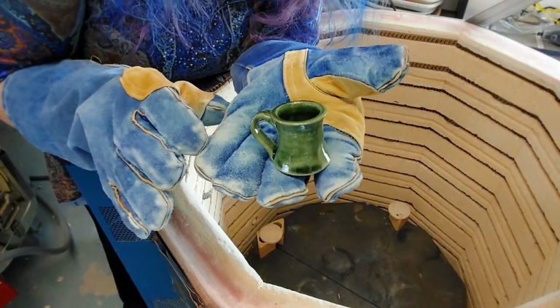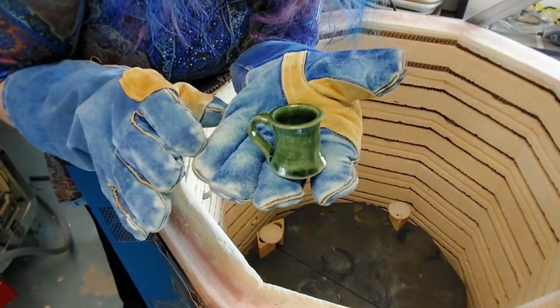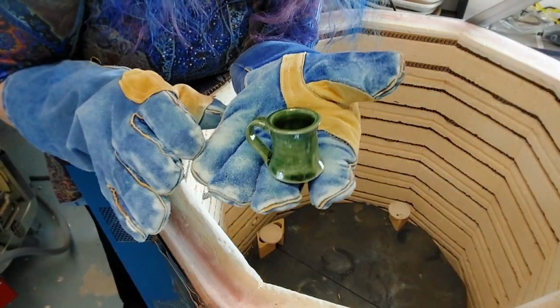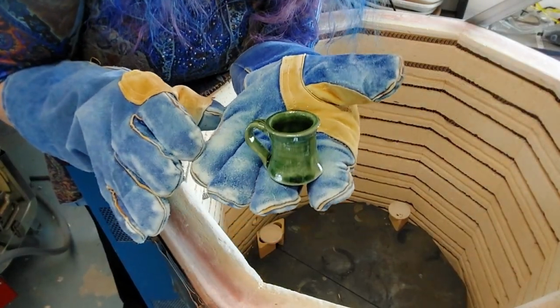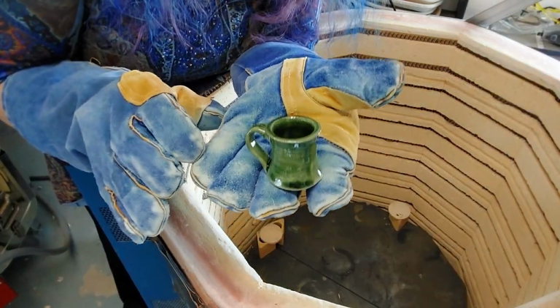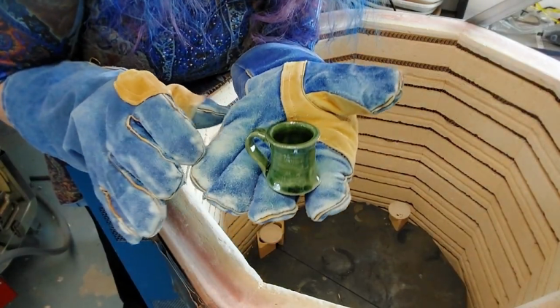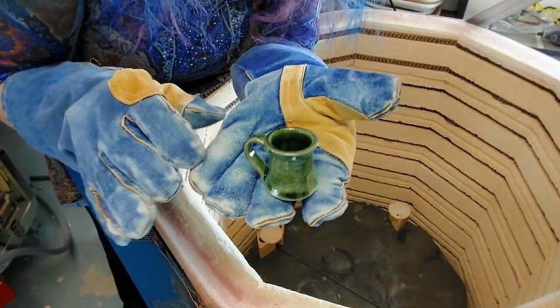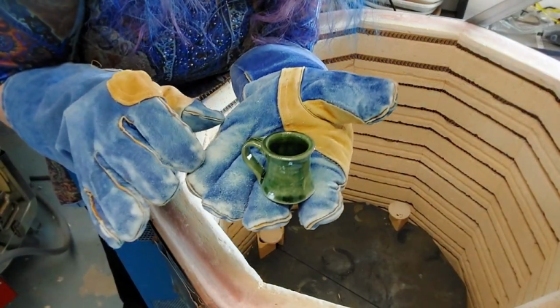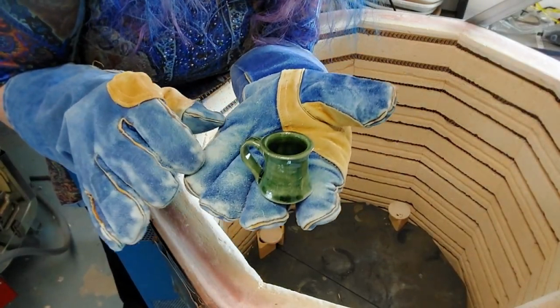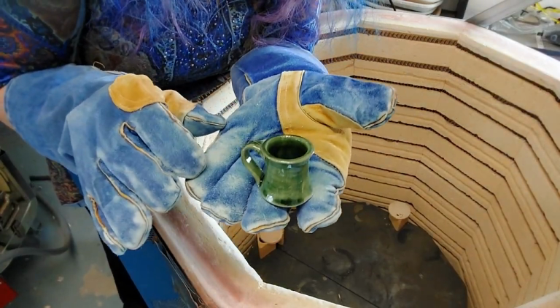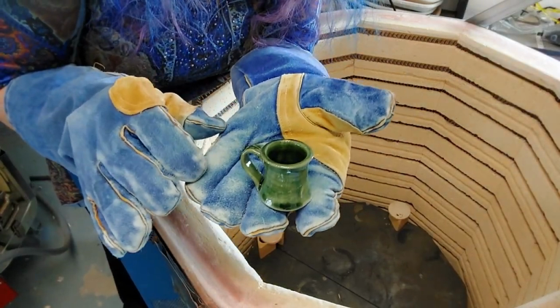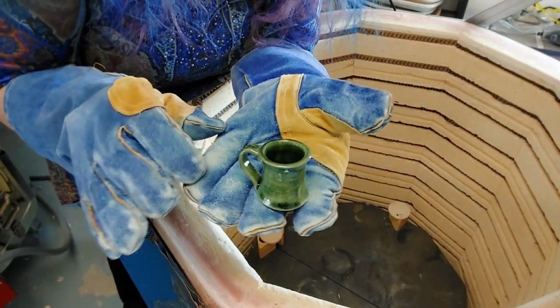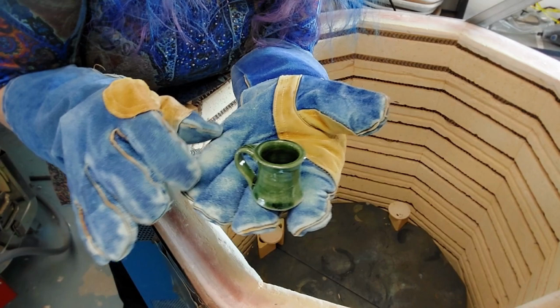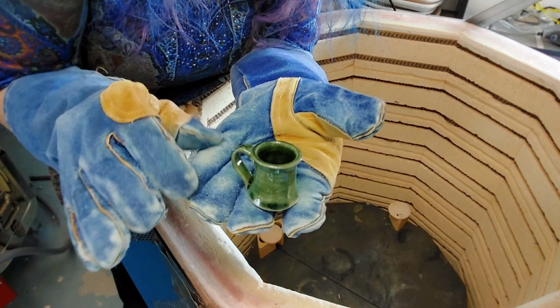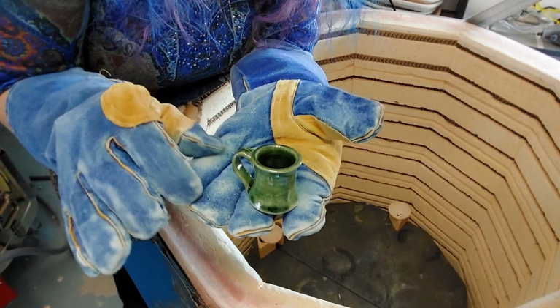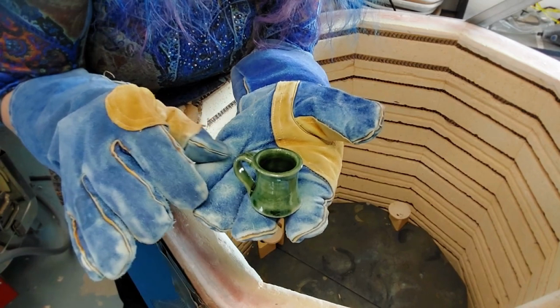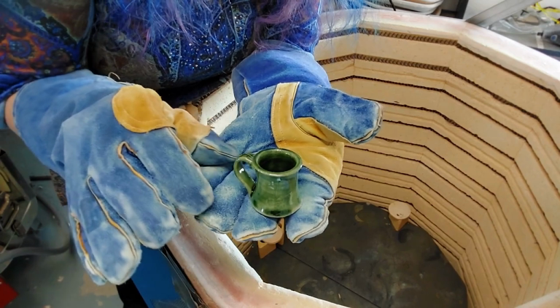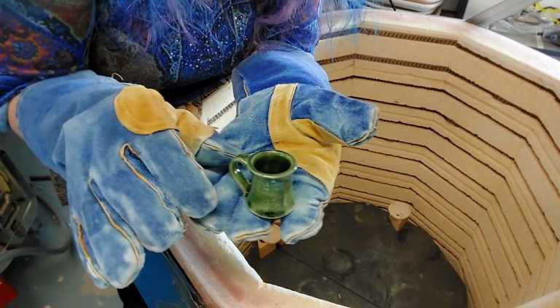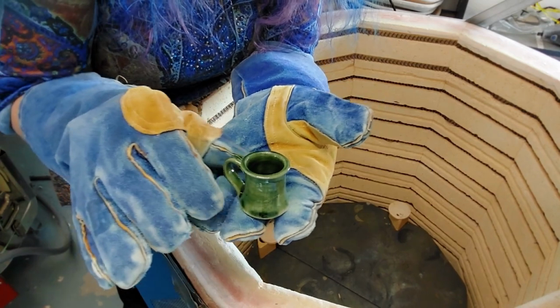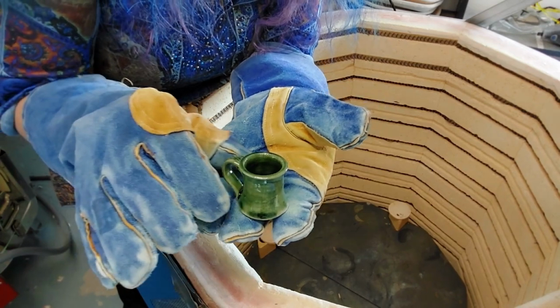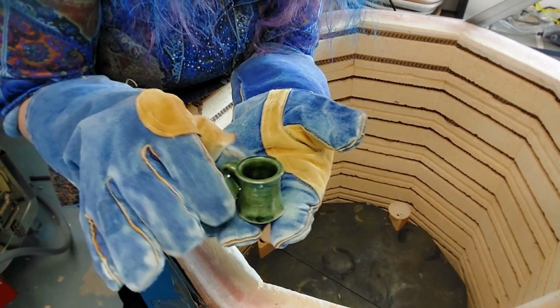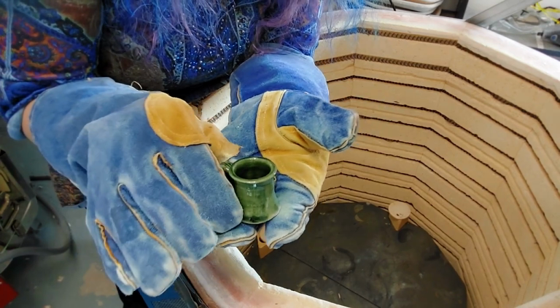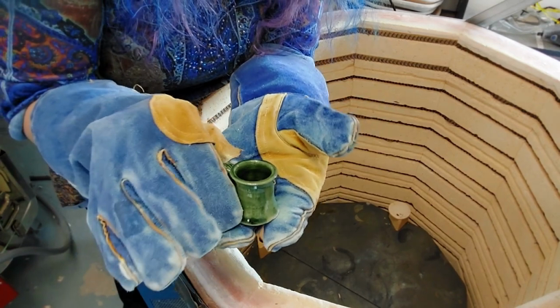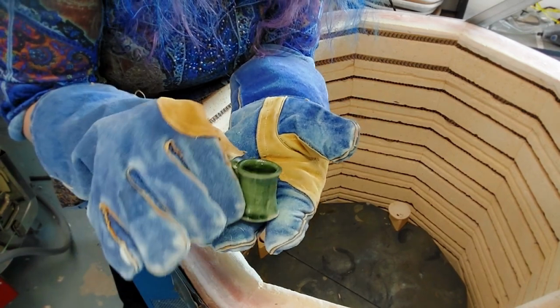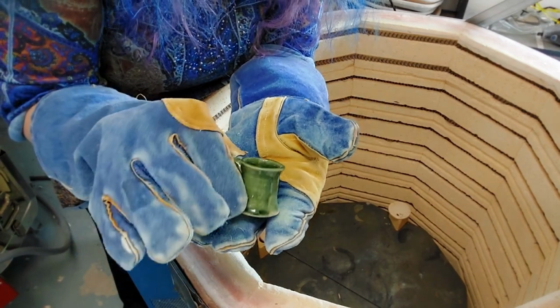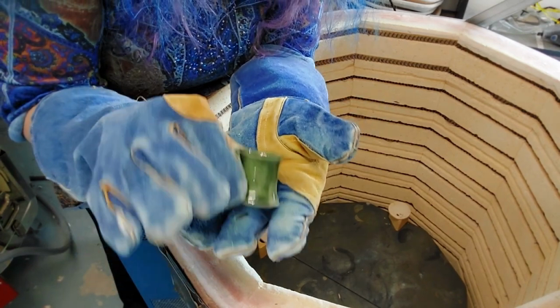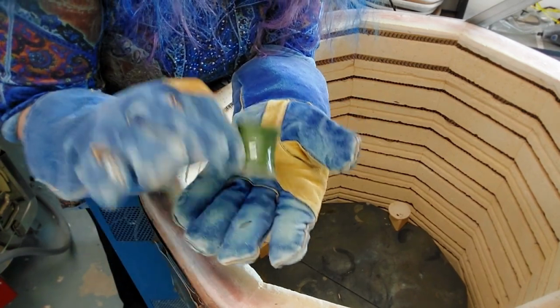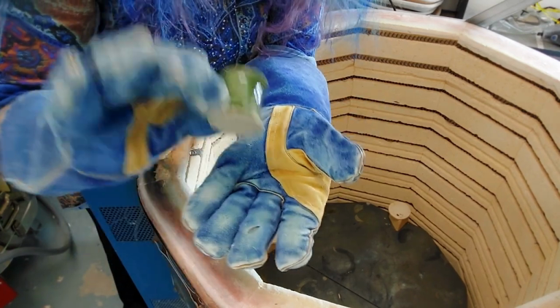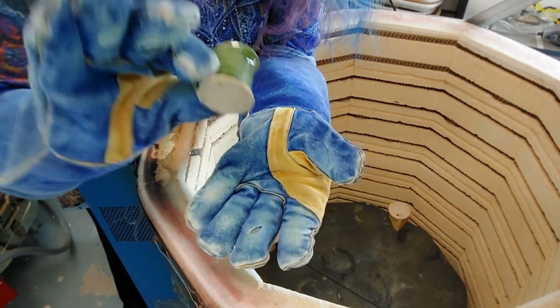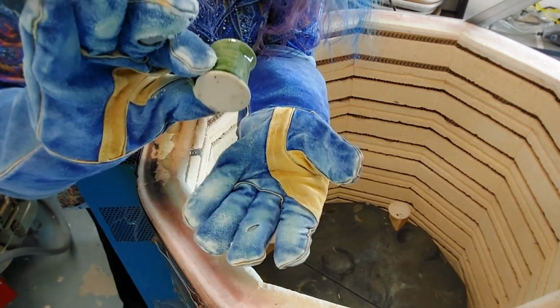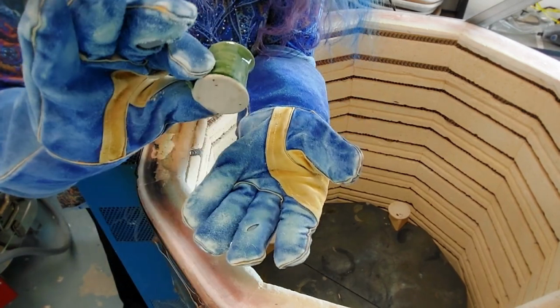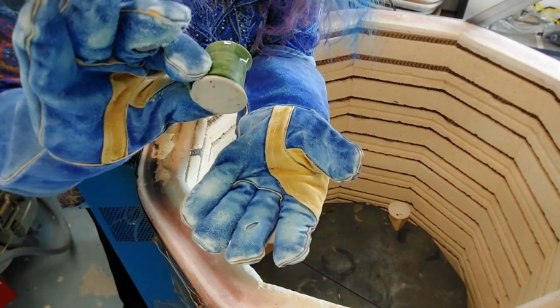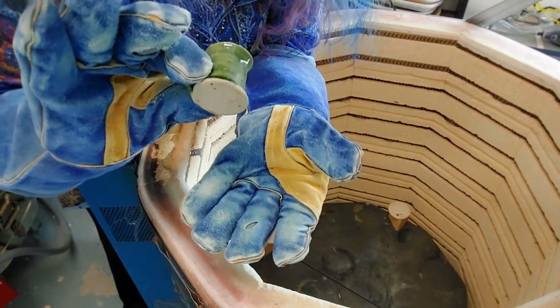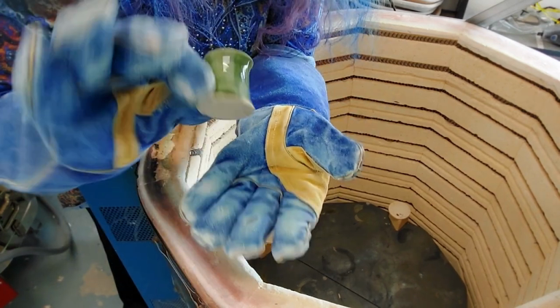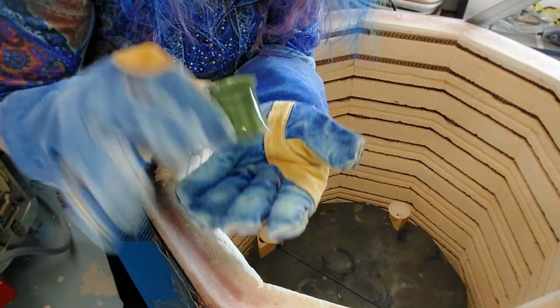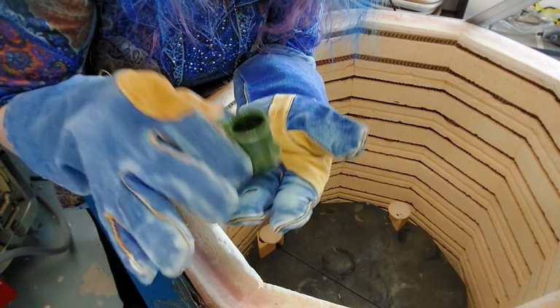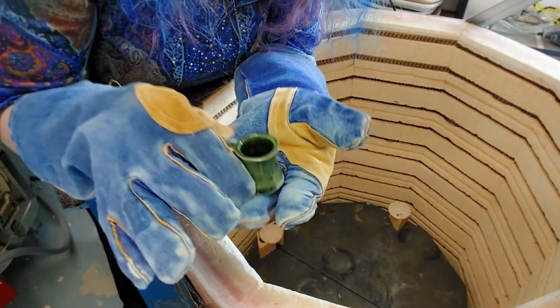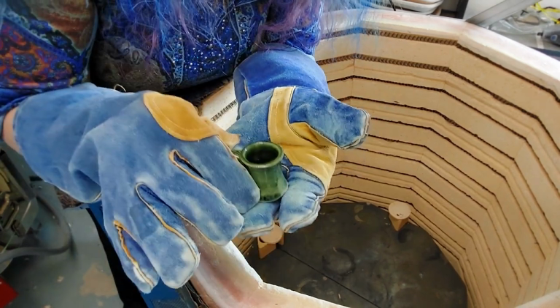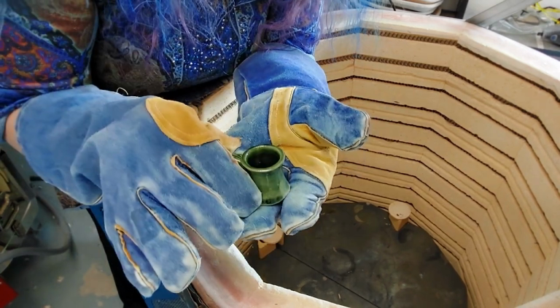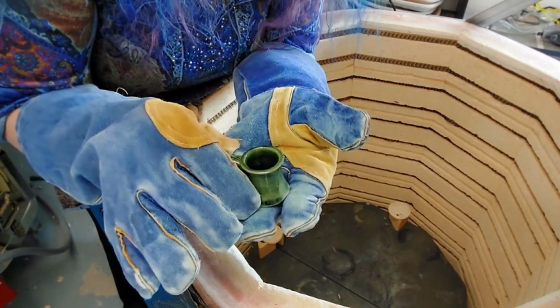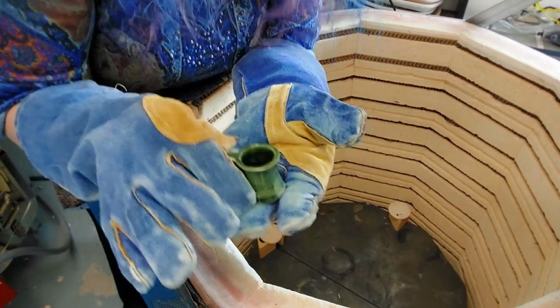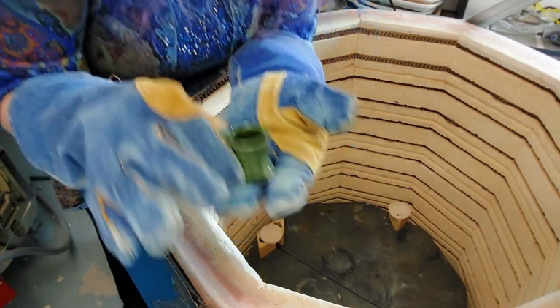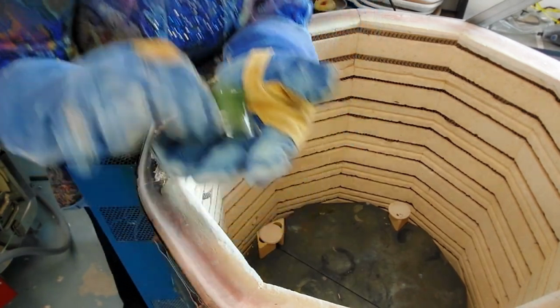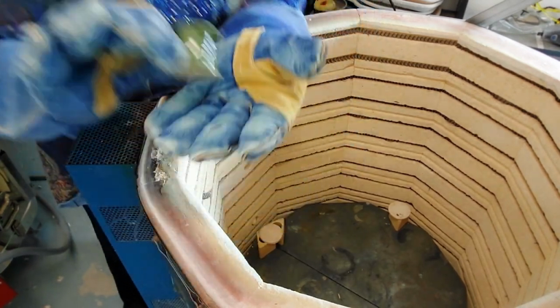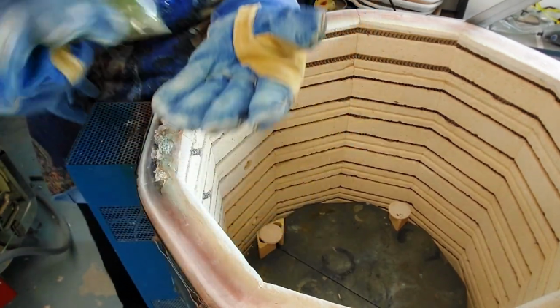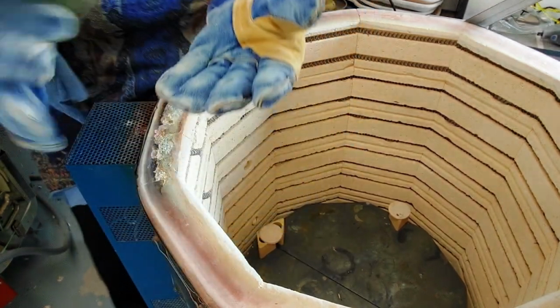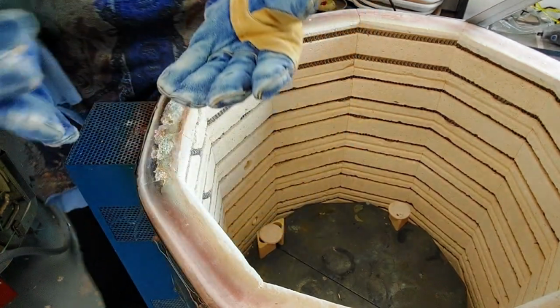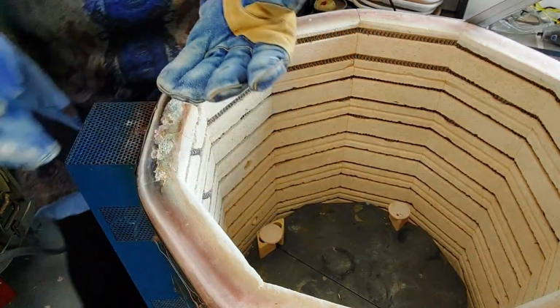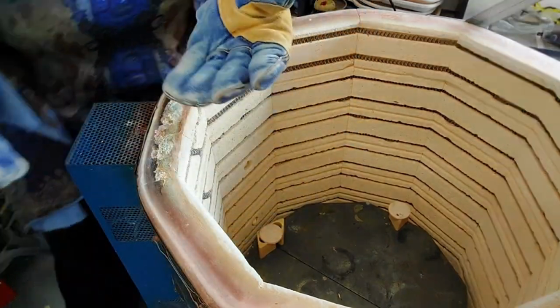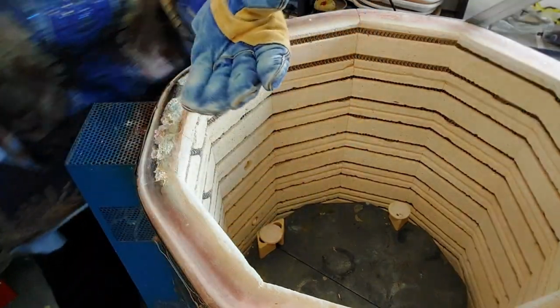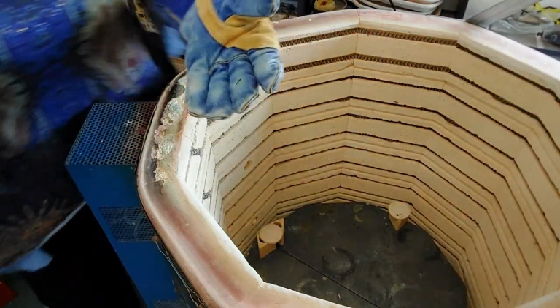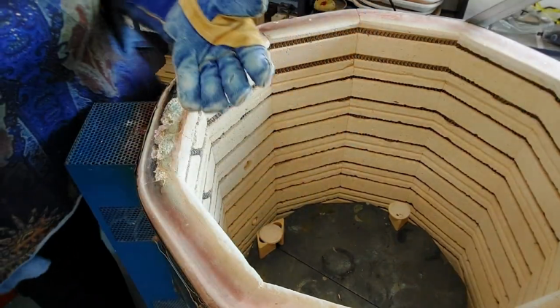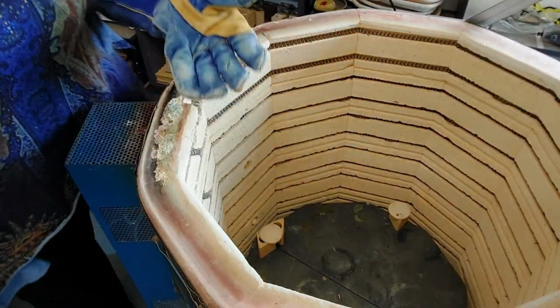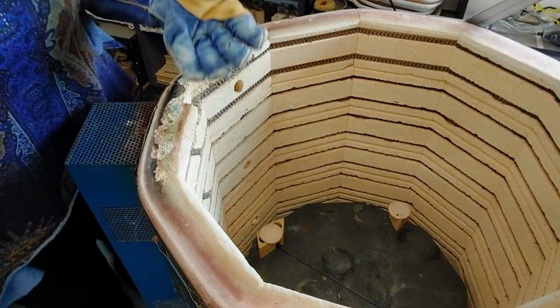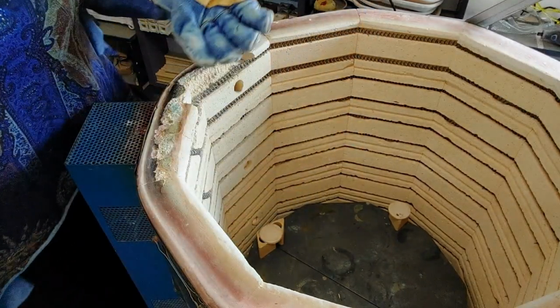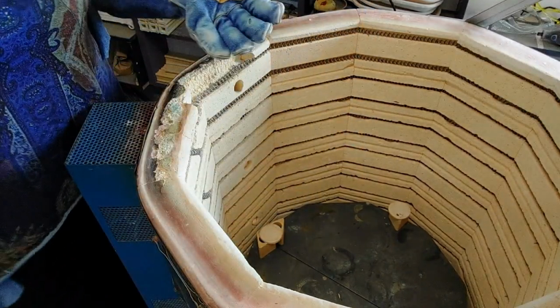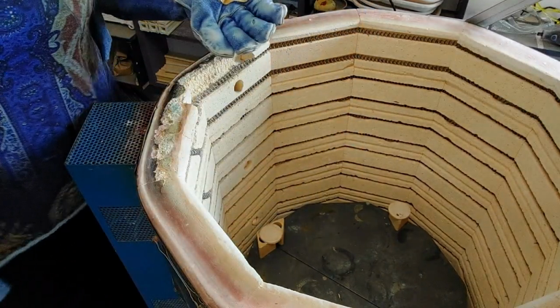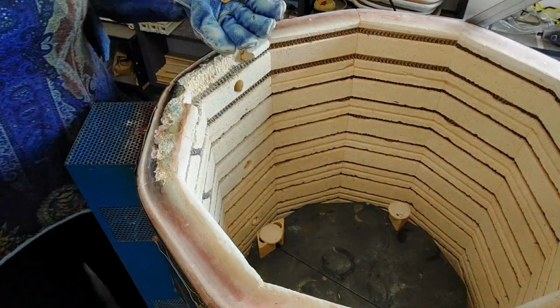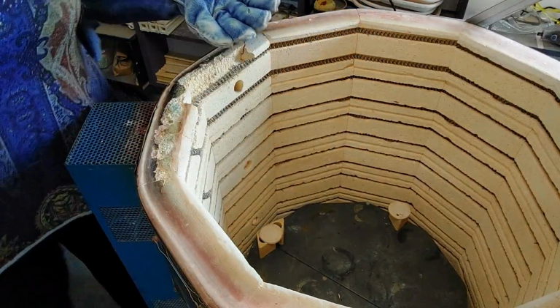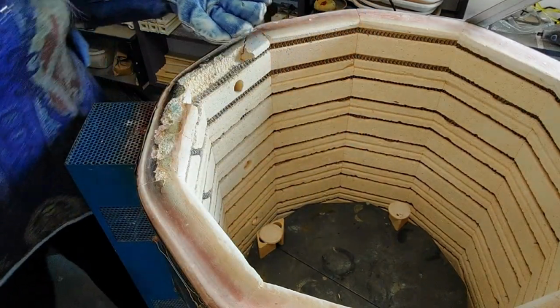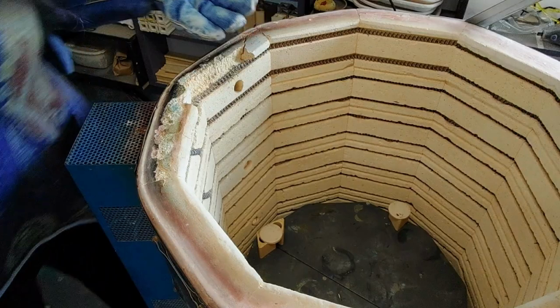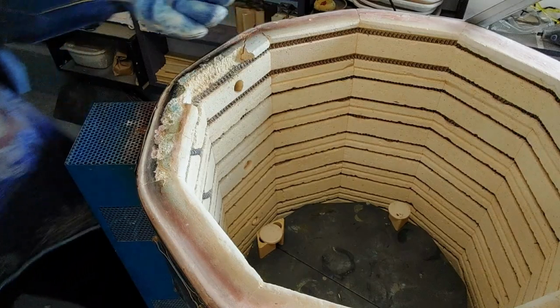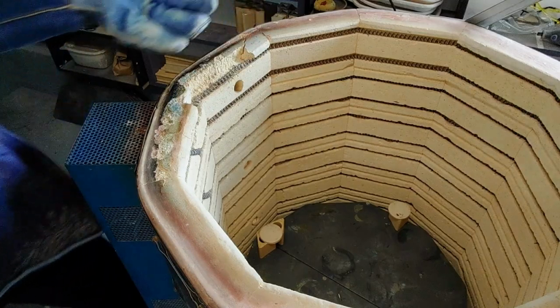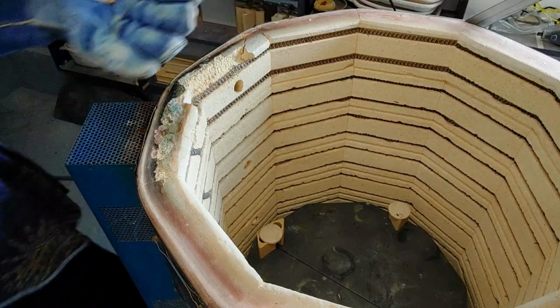Oh, and a cute little Tinkerbell — done in one of the classes, it was a leftover spout. Cute little Tinkerbell, would be cute for a little air plant or something.